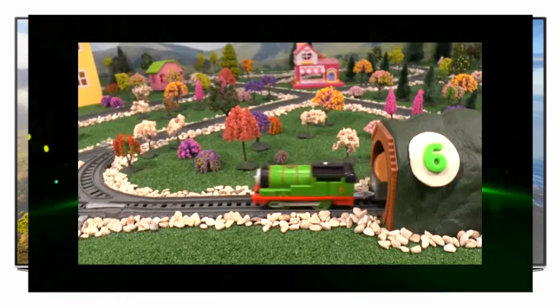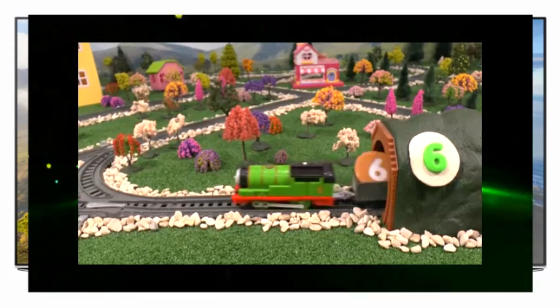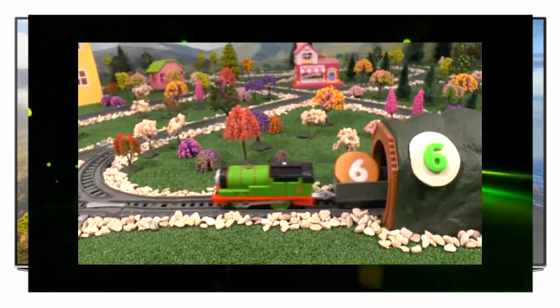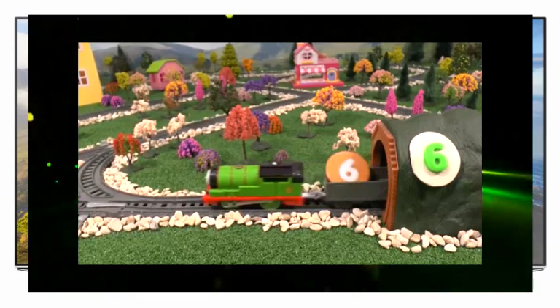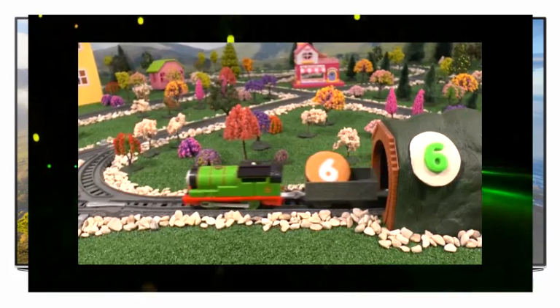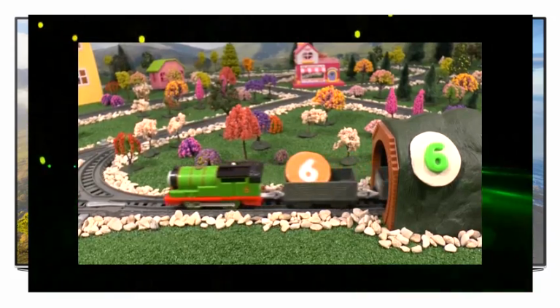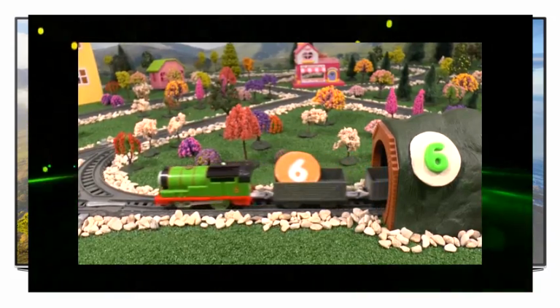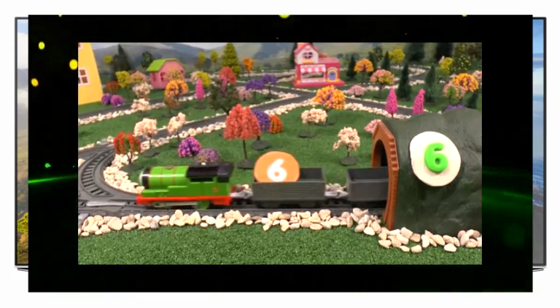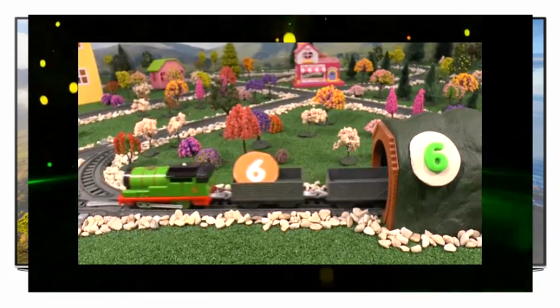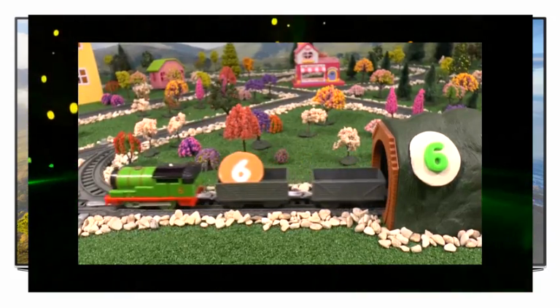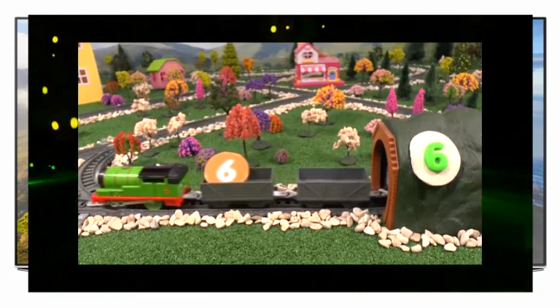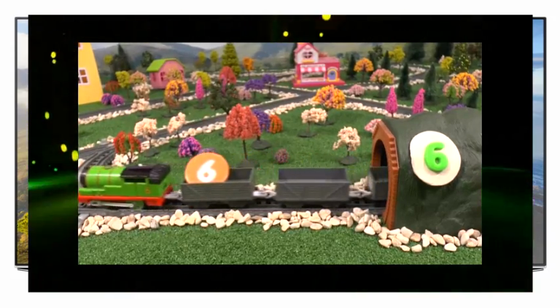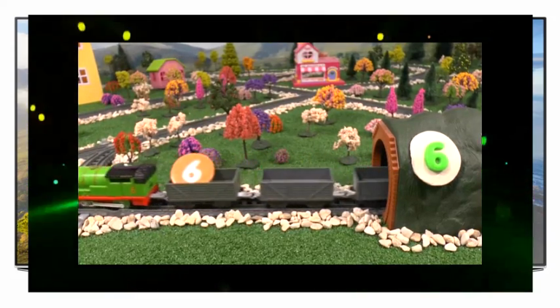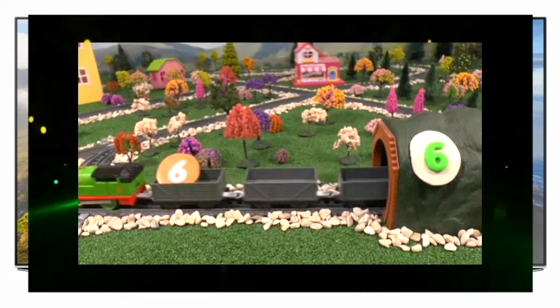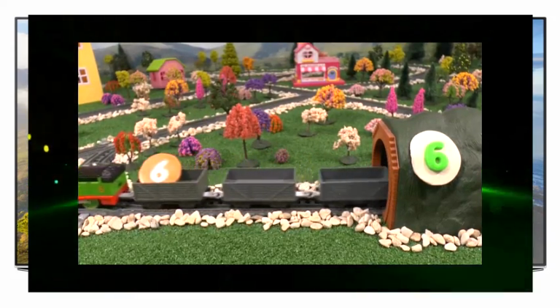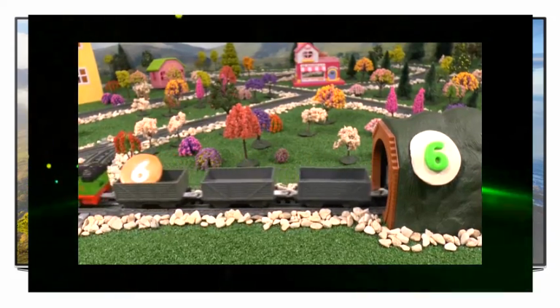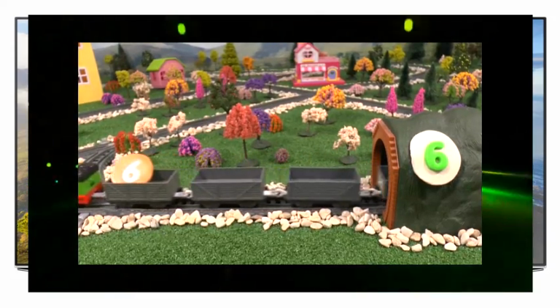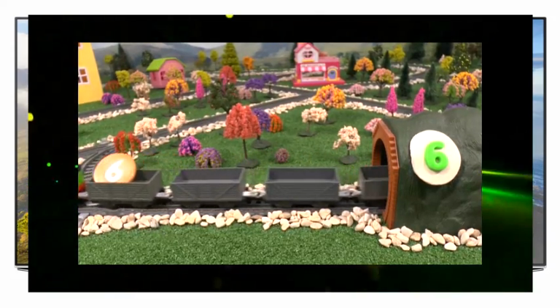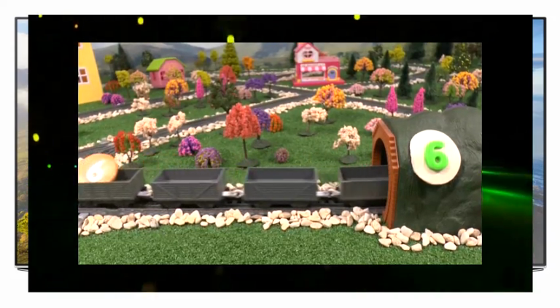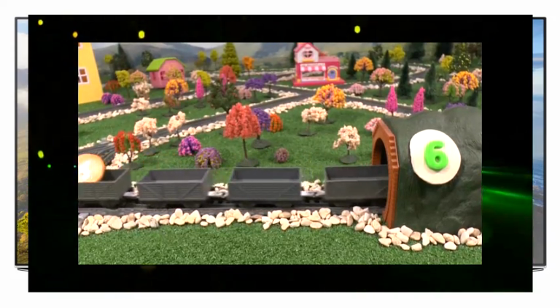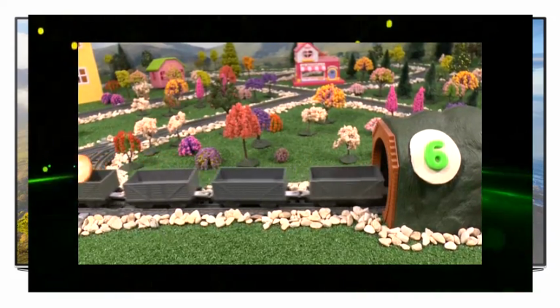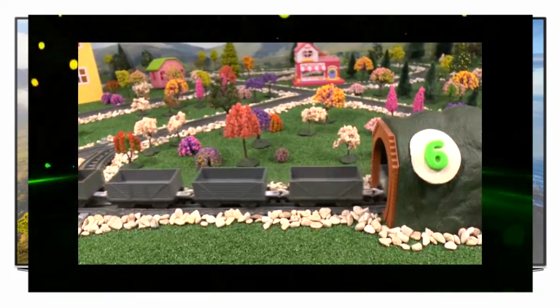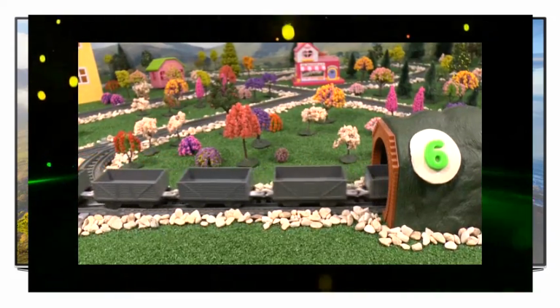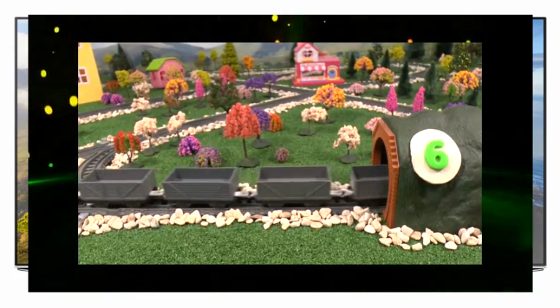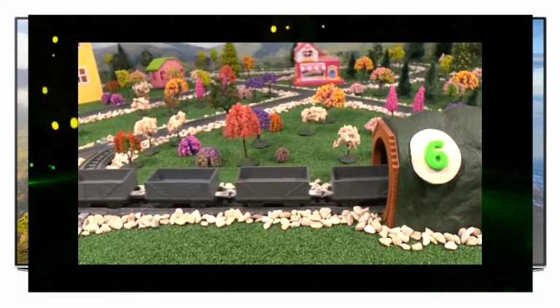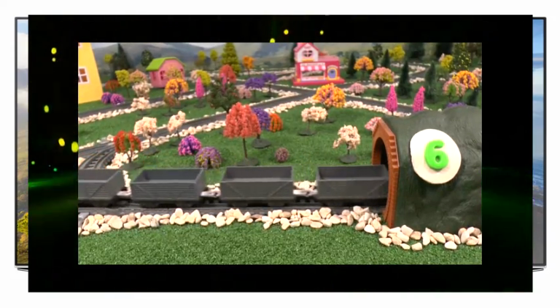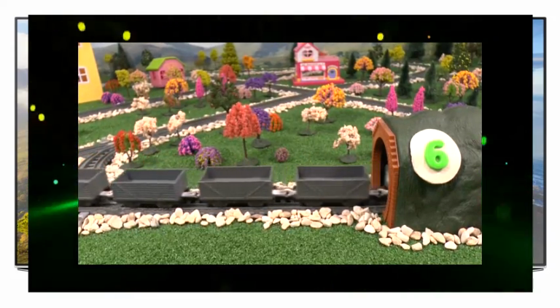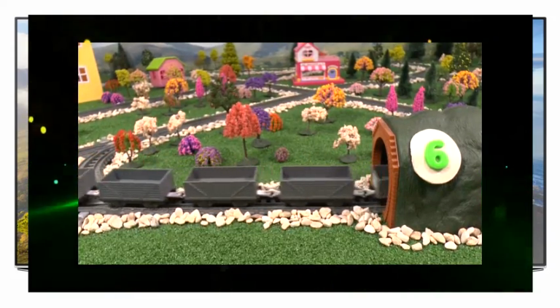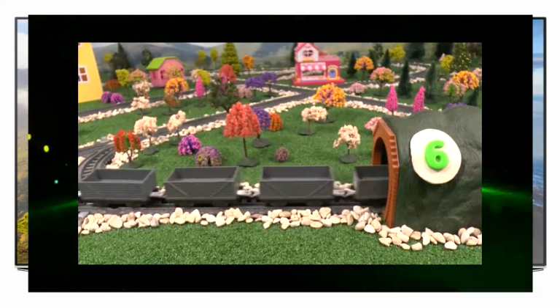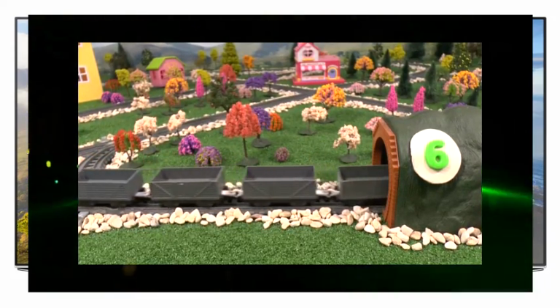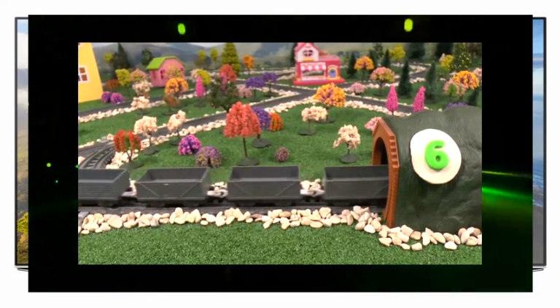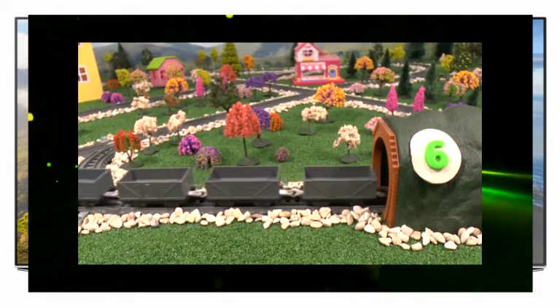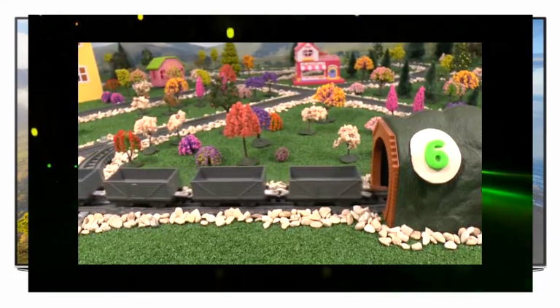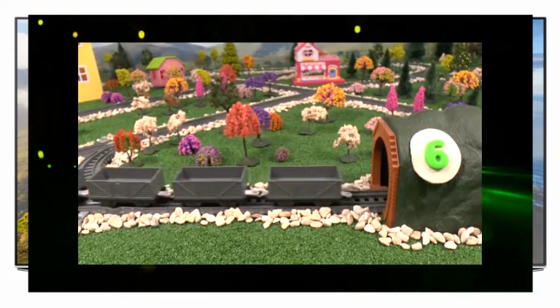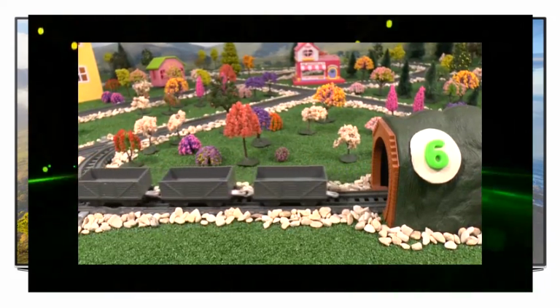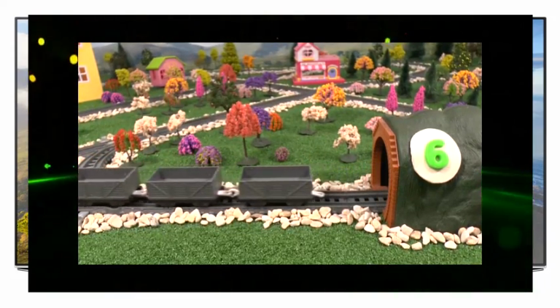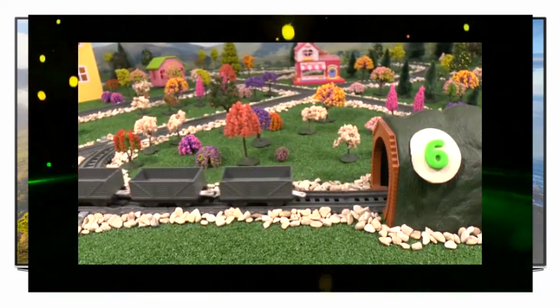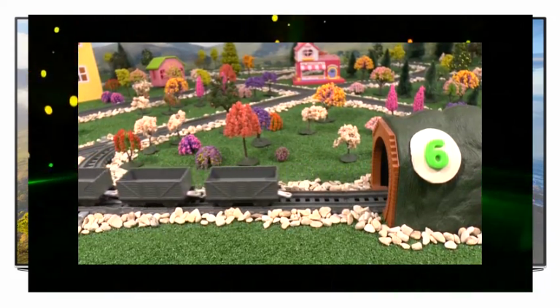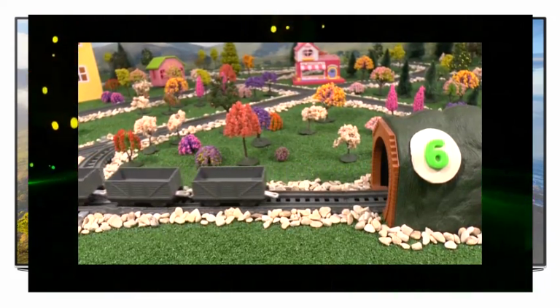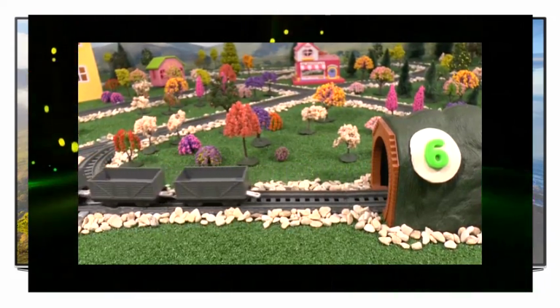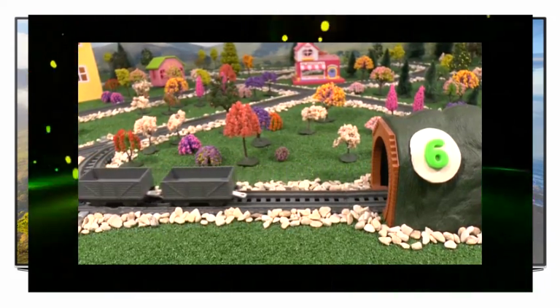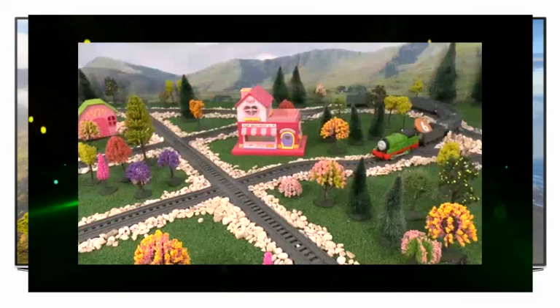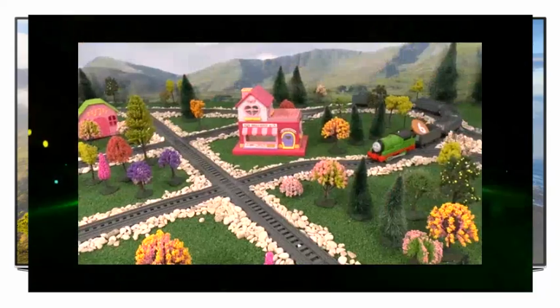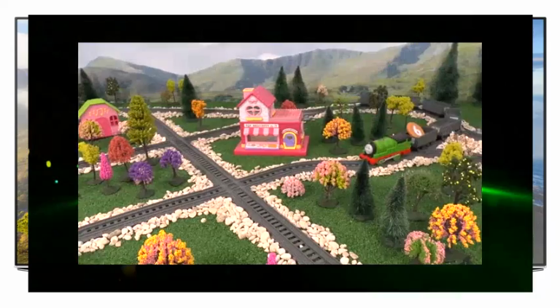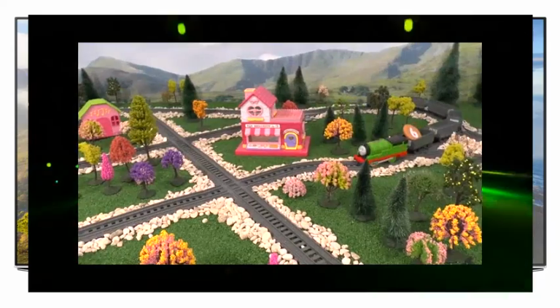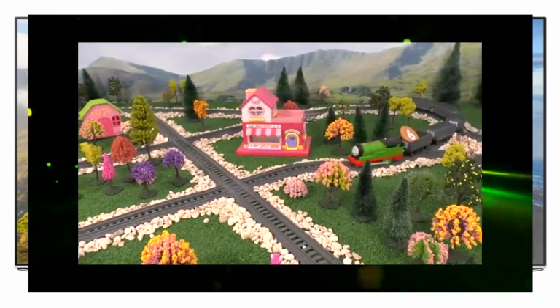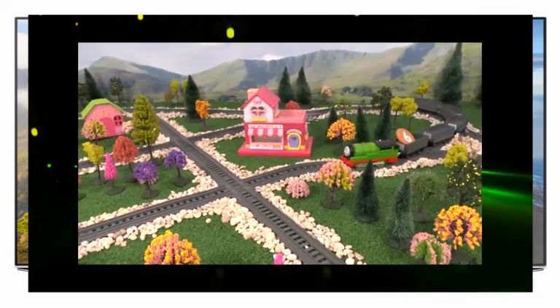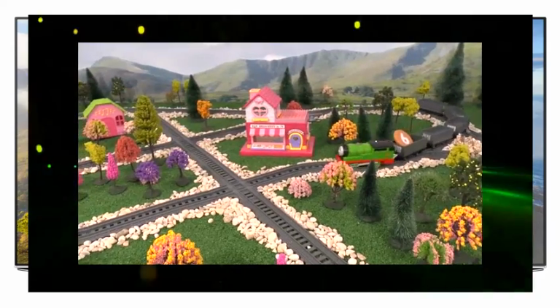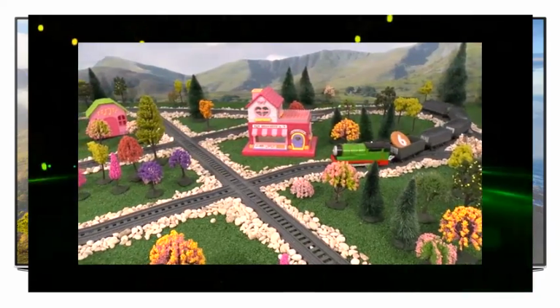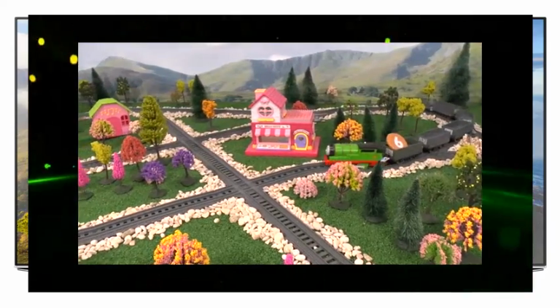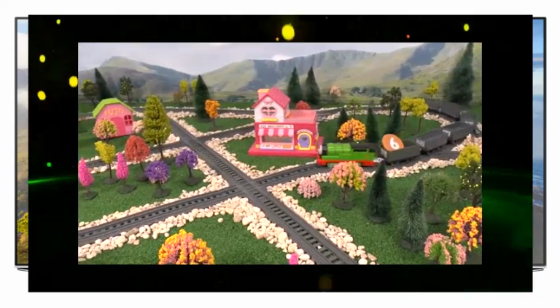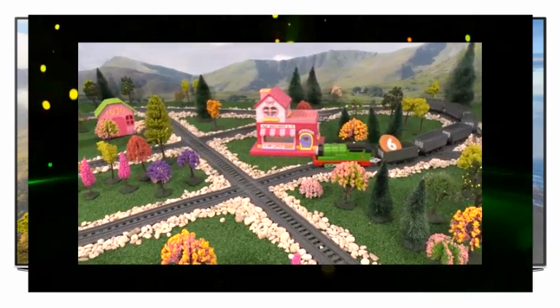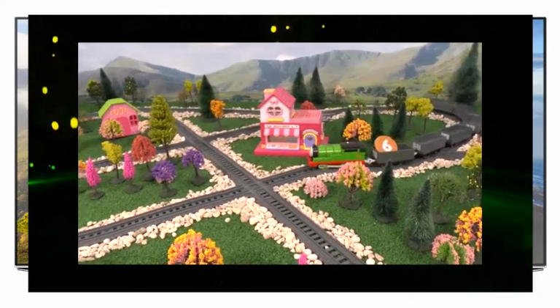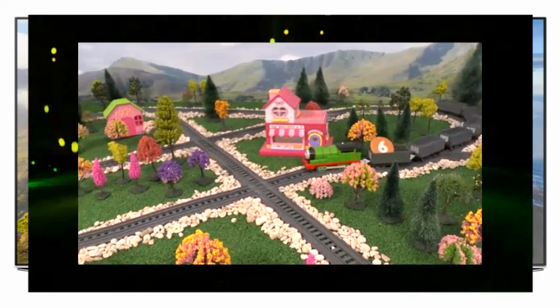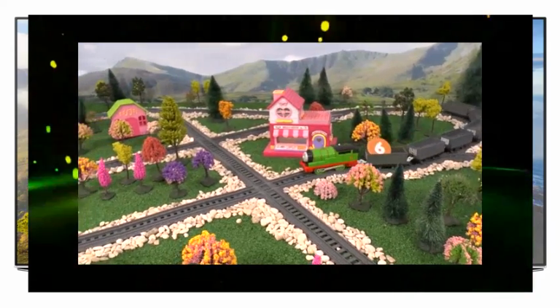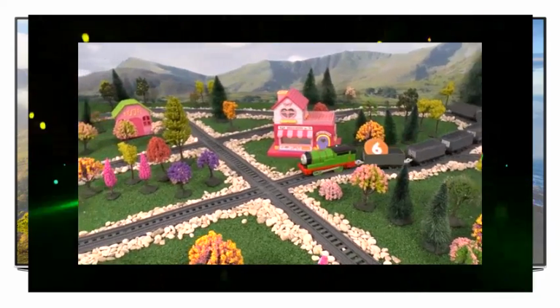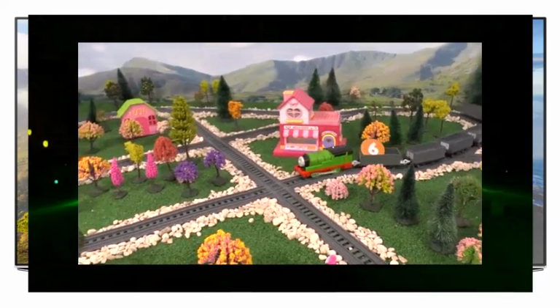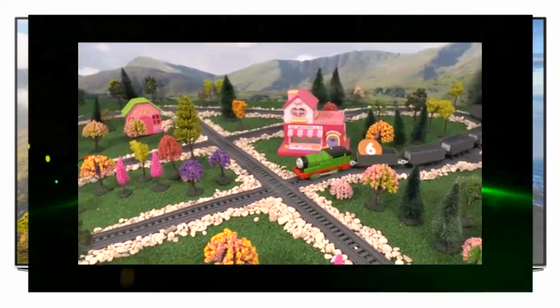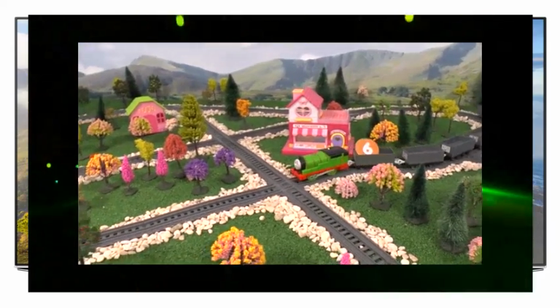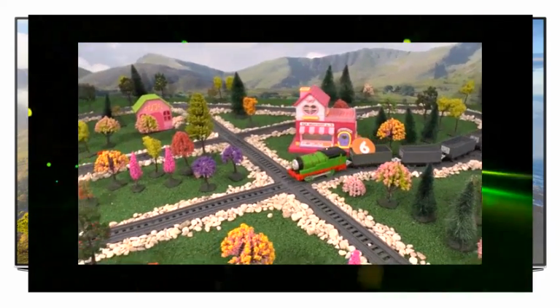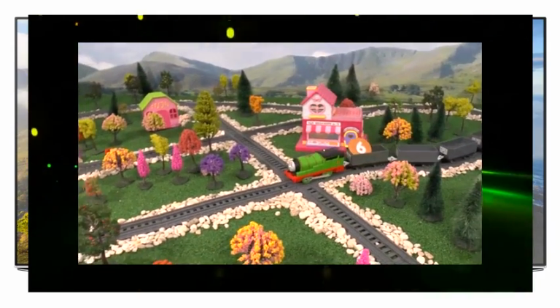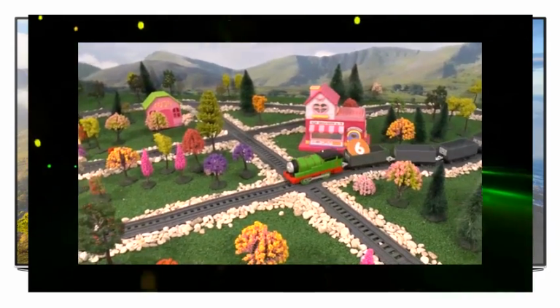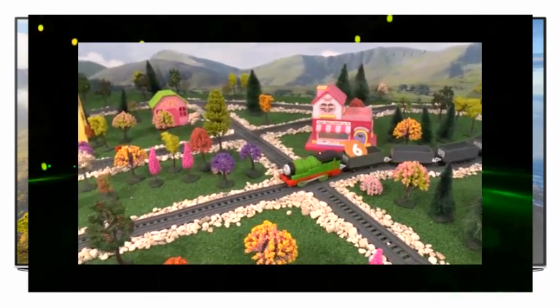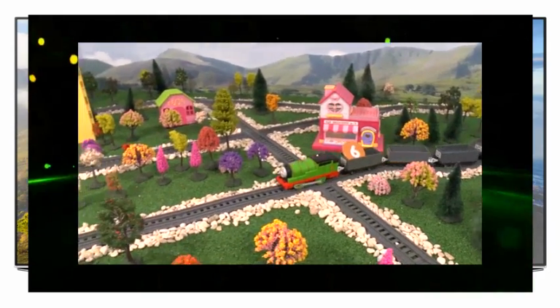Percy is the number six engine and is pulling six trucks. That's a lot of trucks for a small engine like Percy.